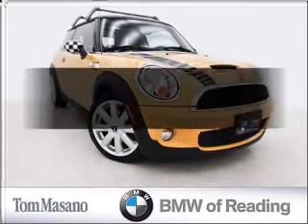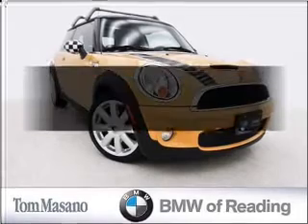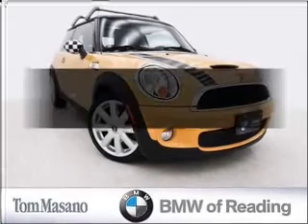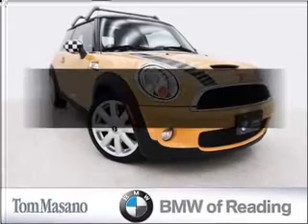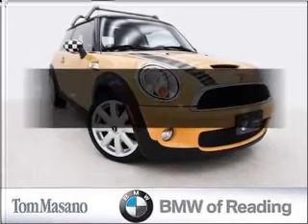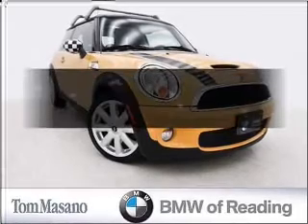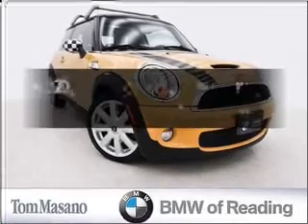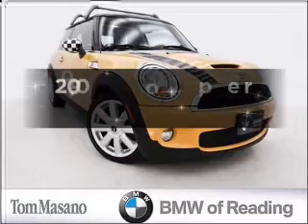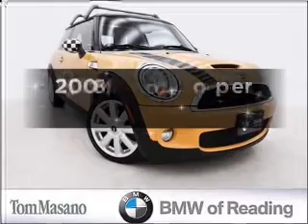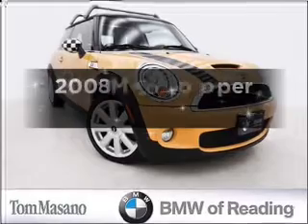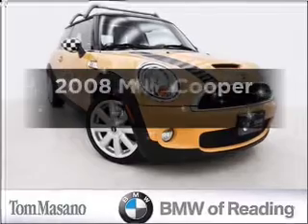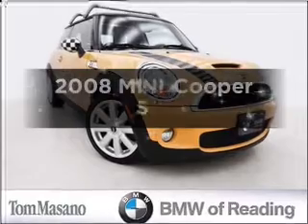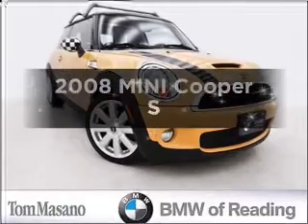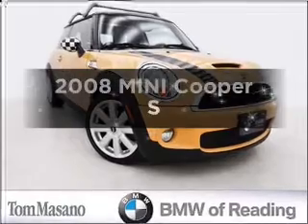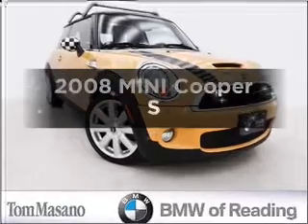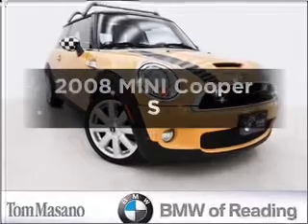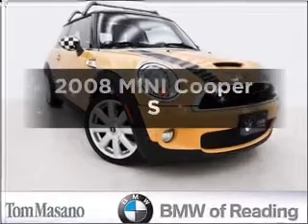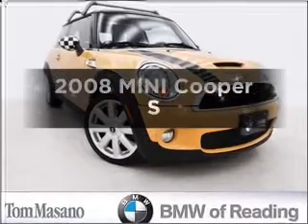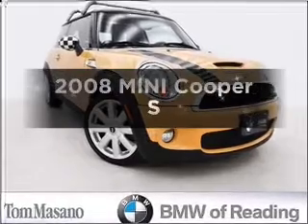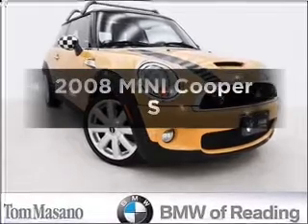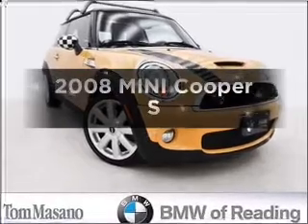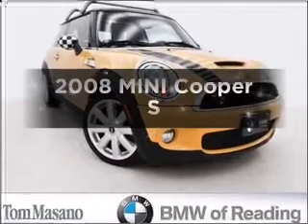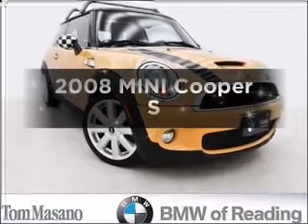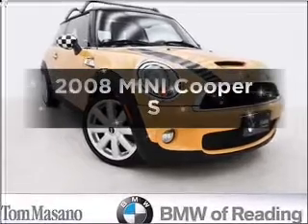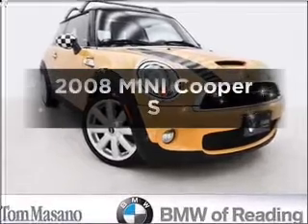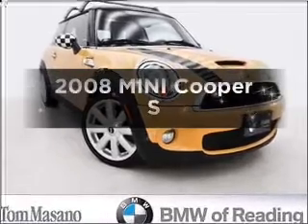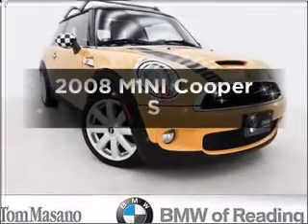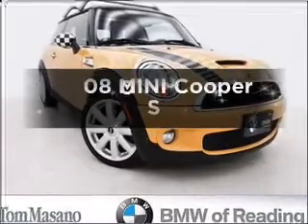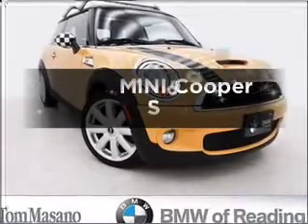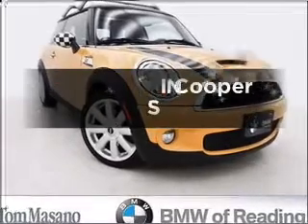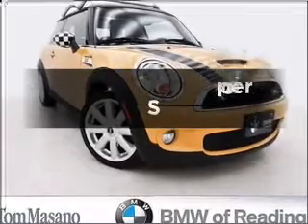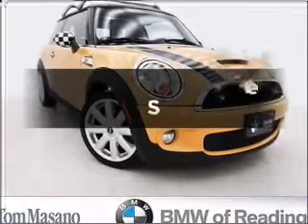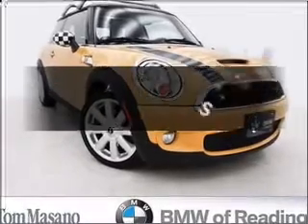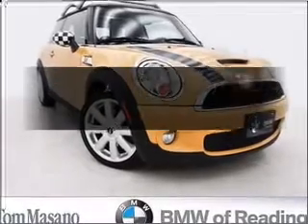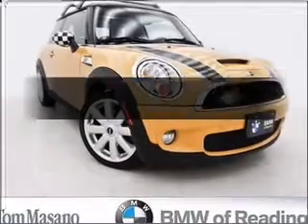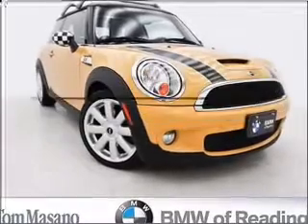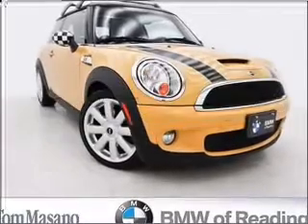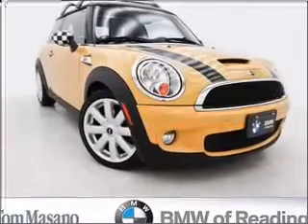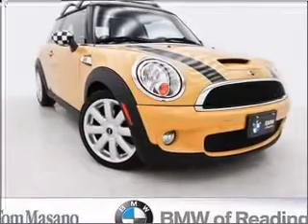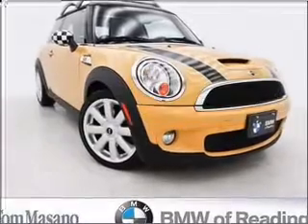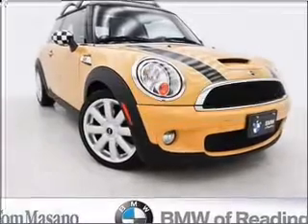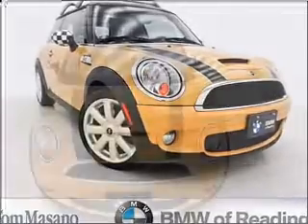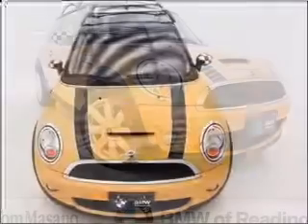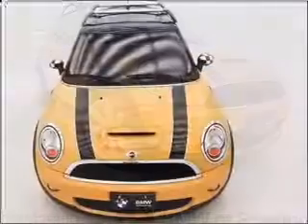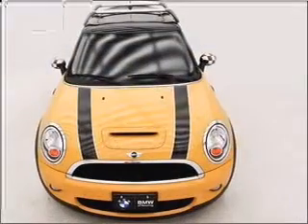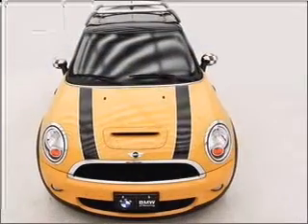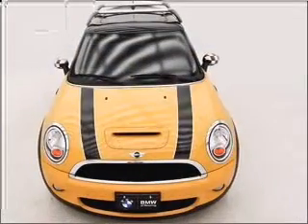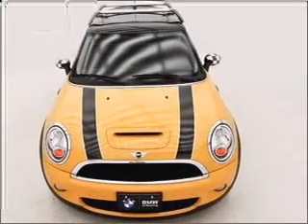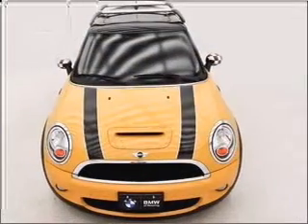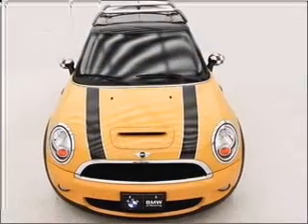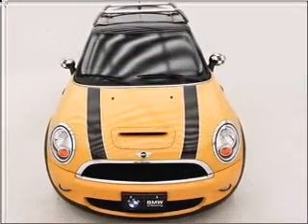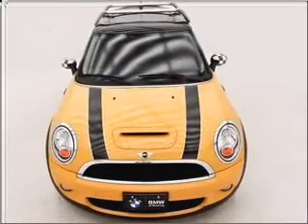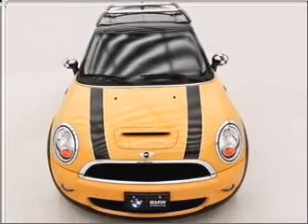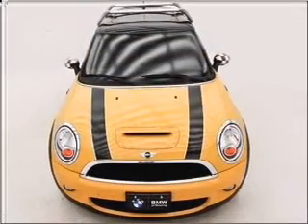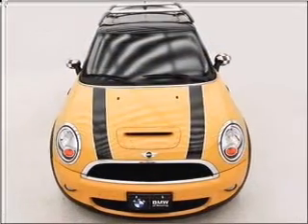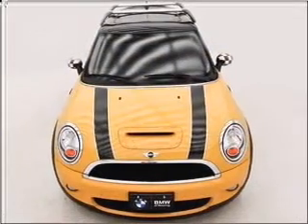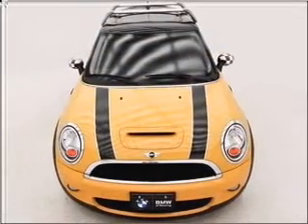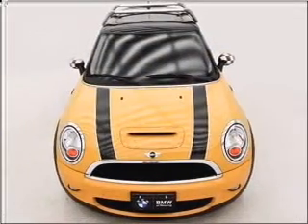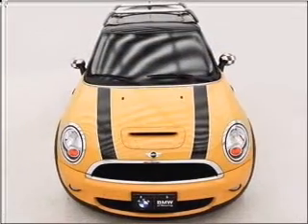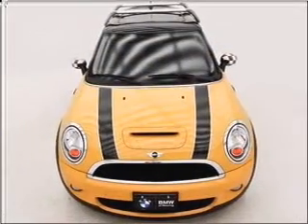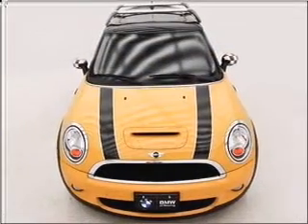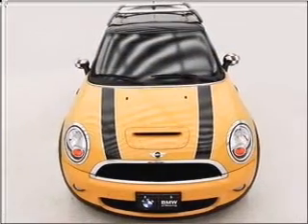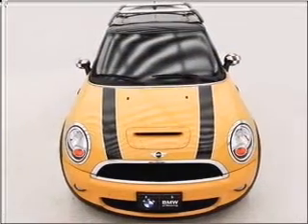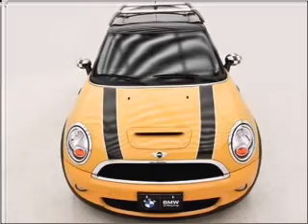Get noticed in this 2008 Mini Cooper. Travel the roads in style and comfort in this great vehicle.